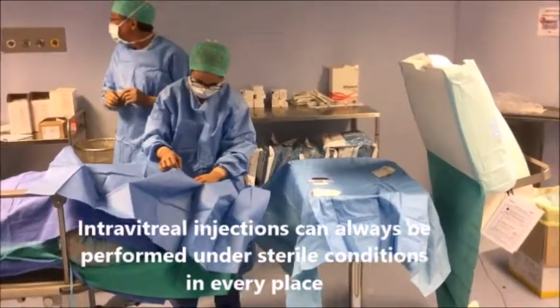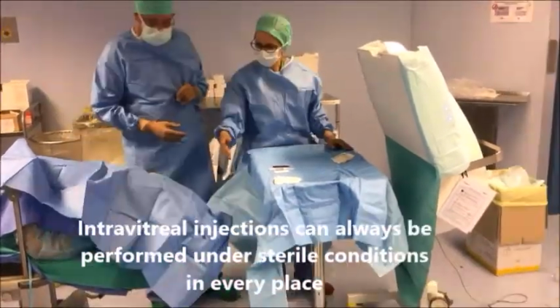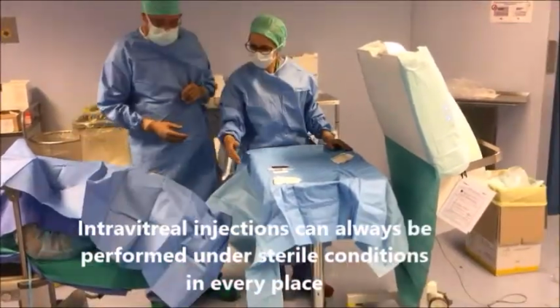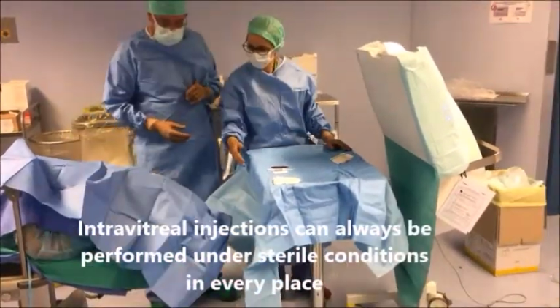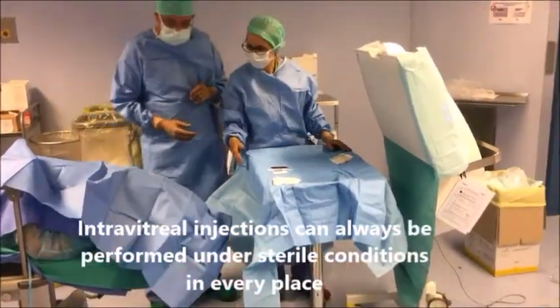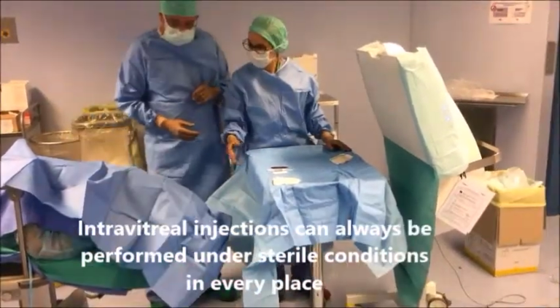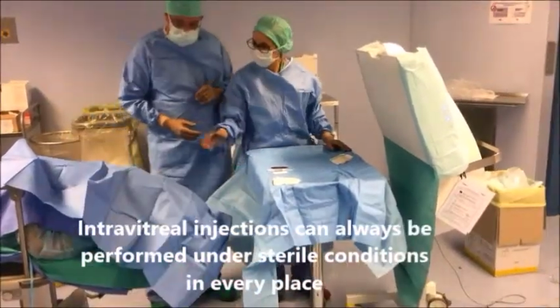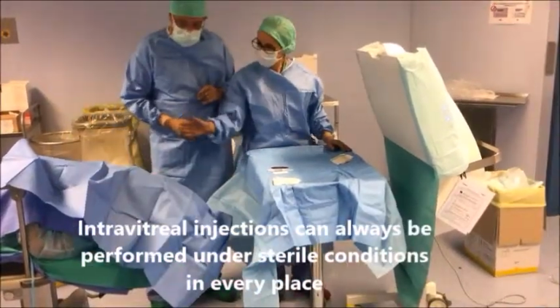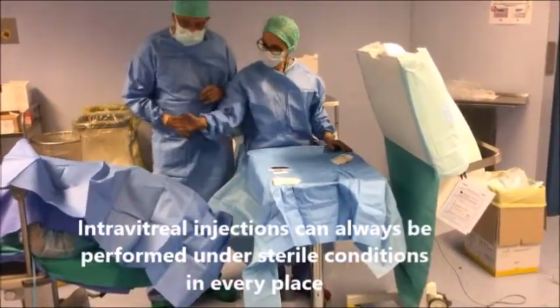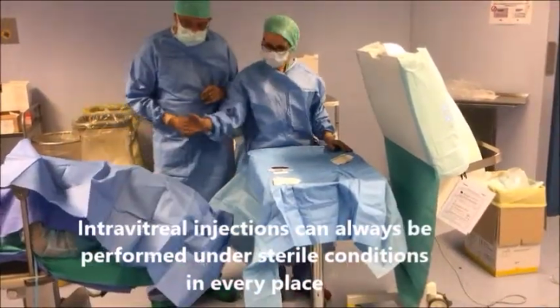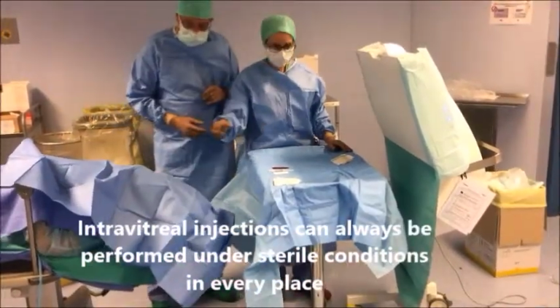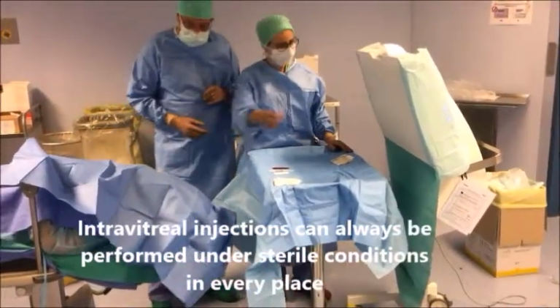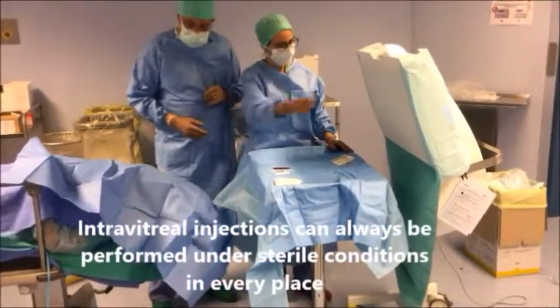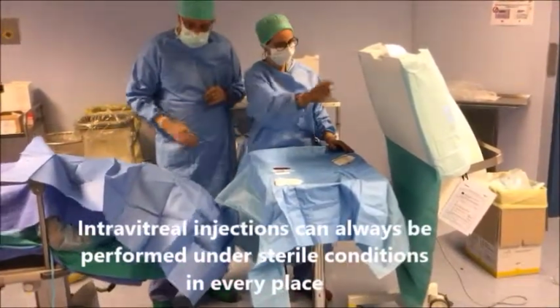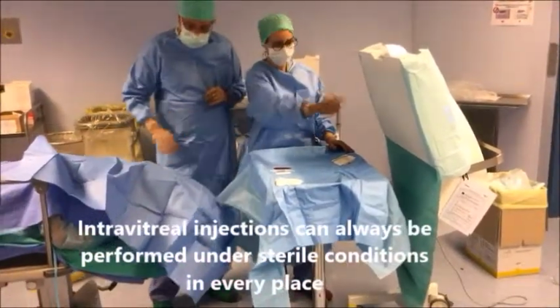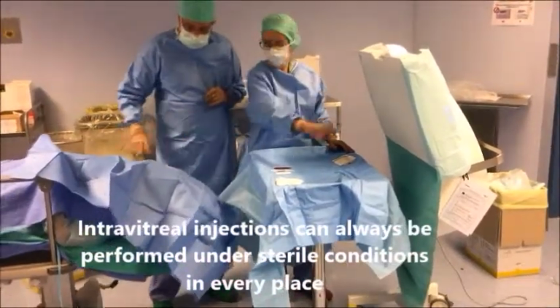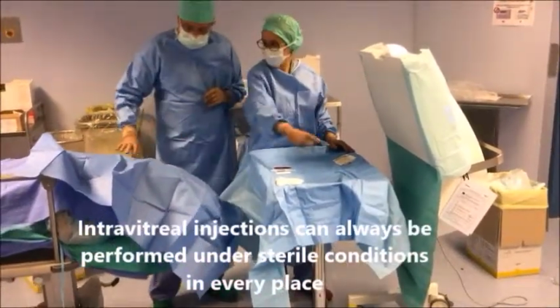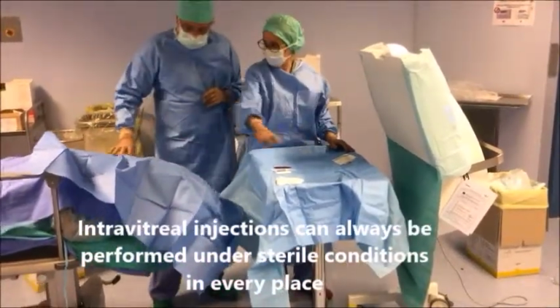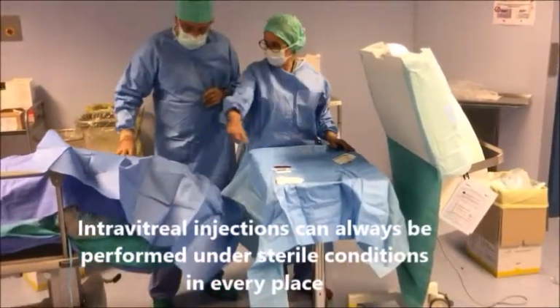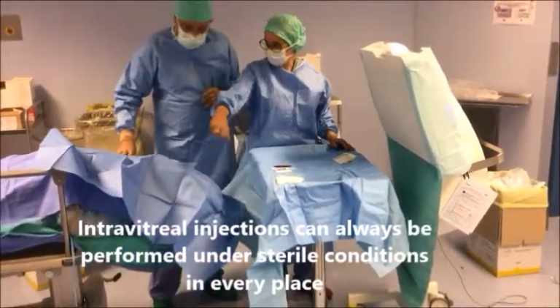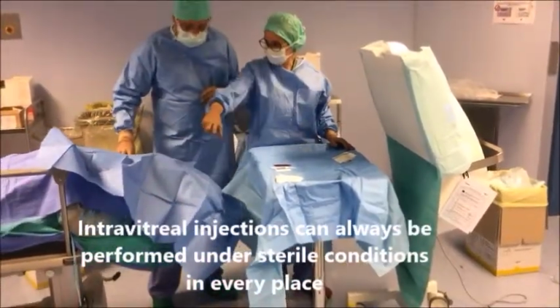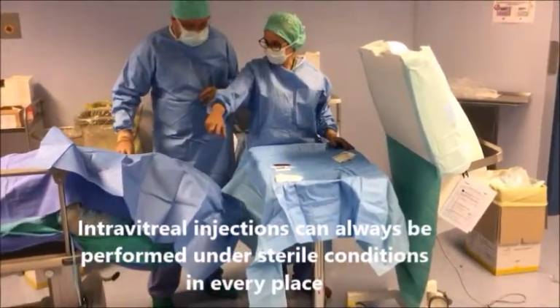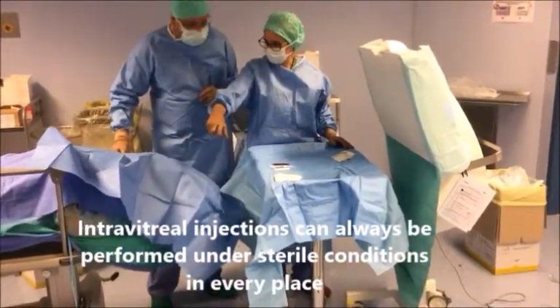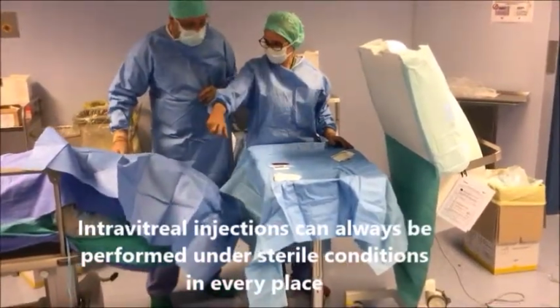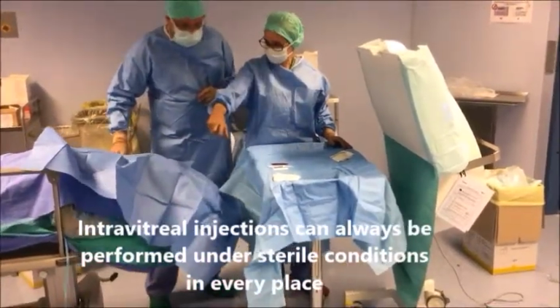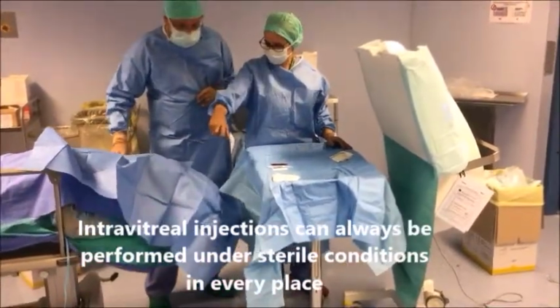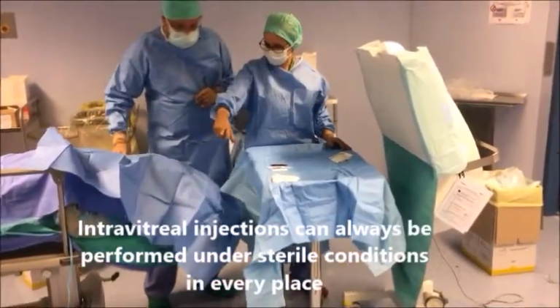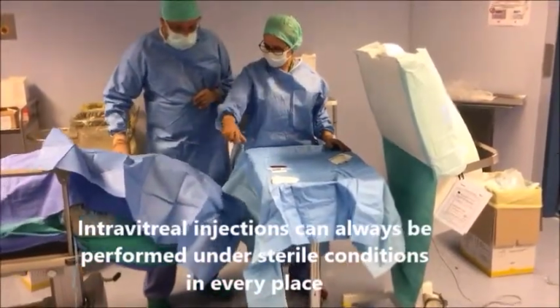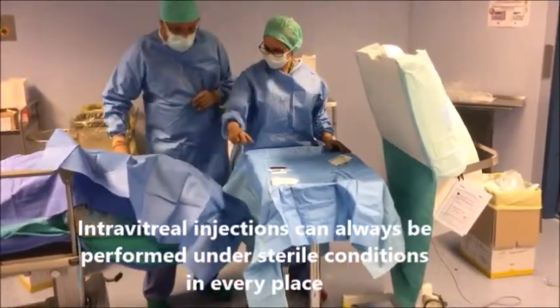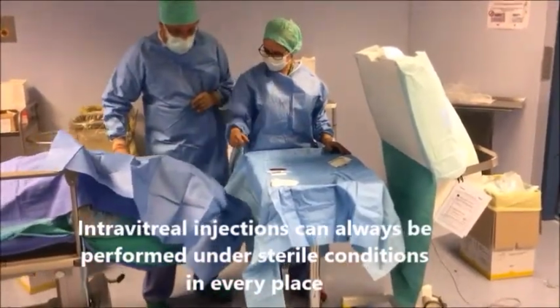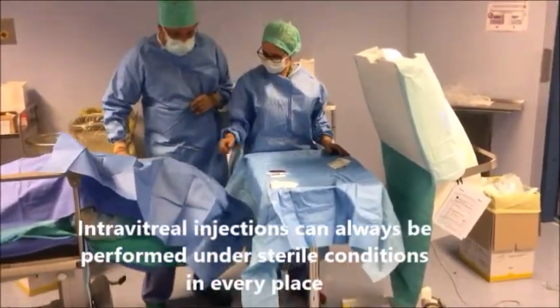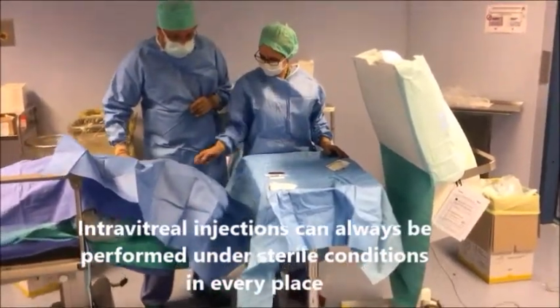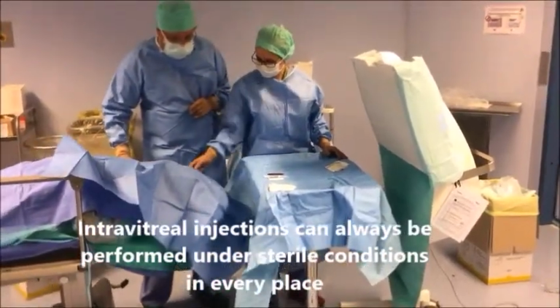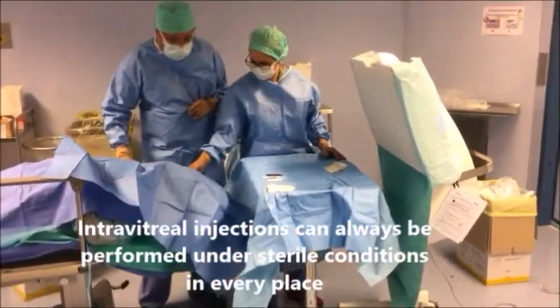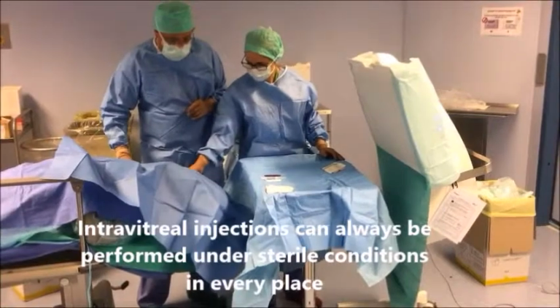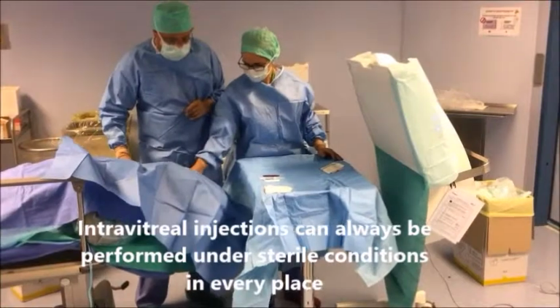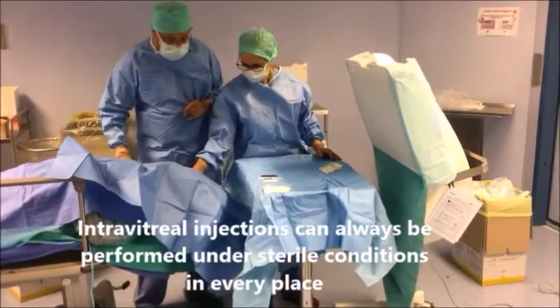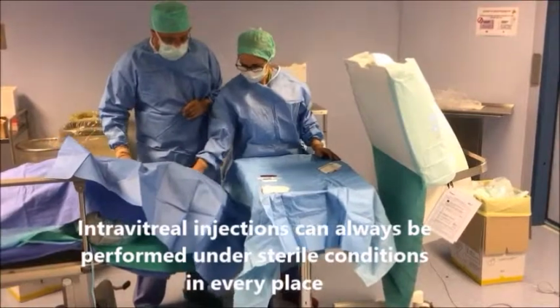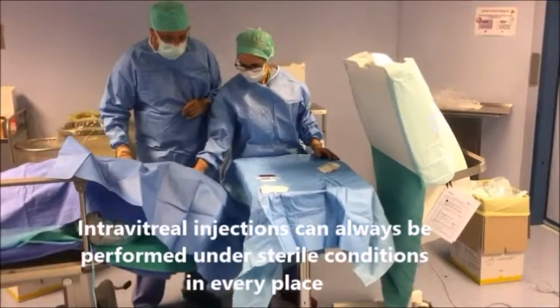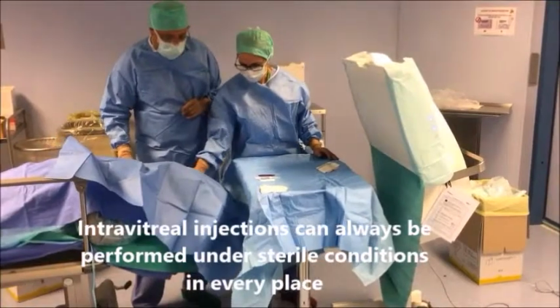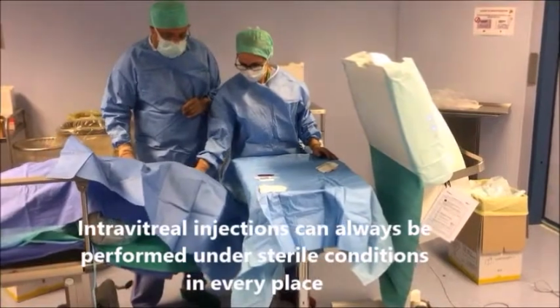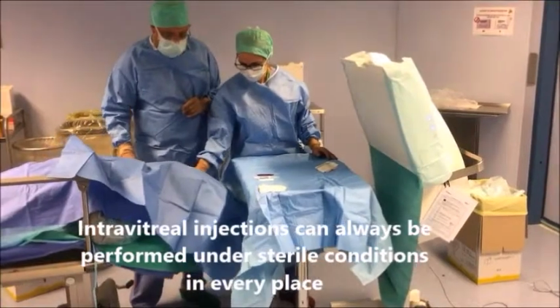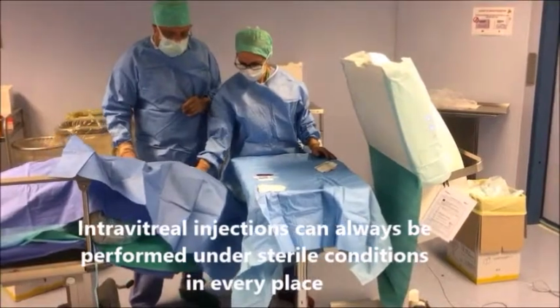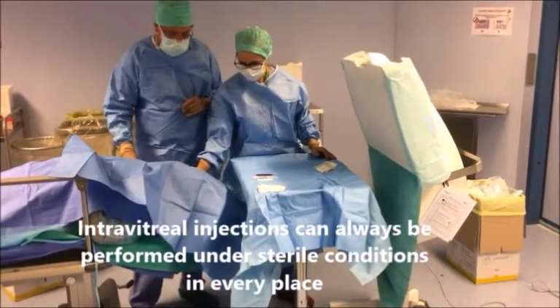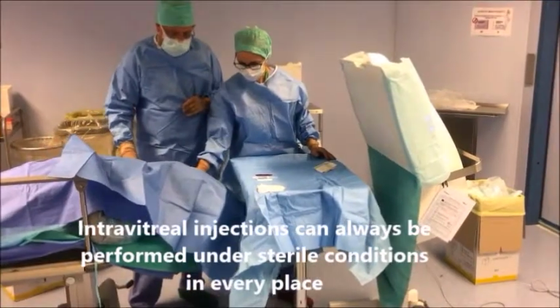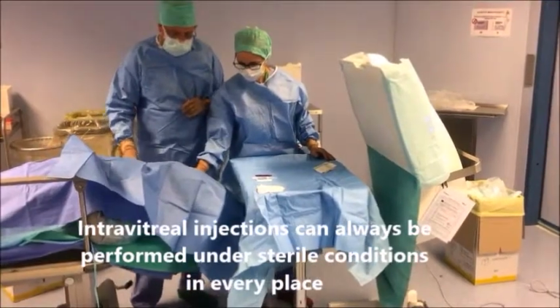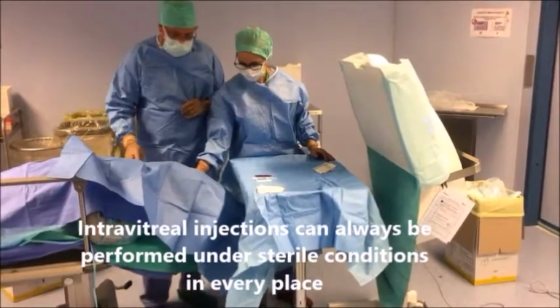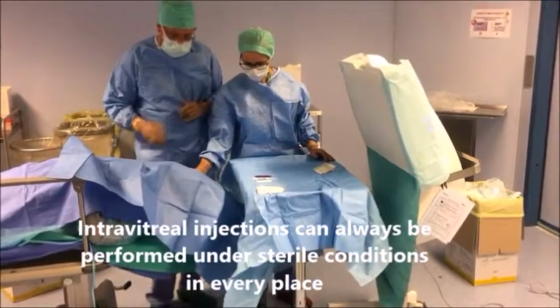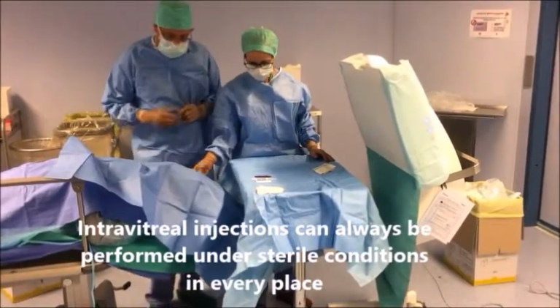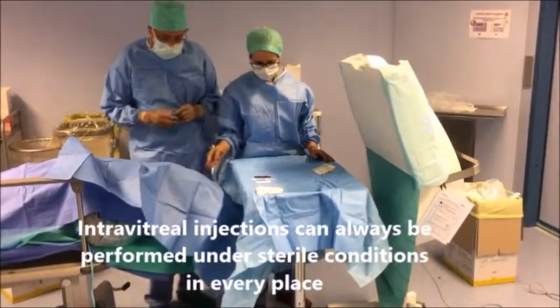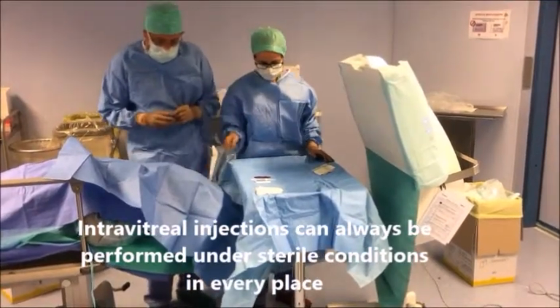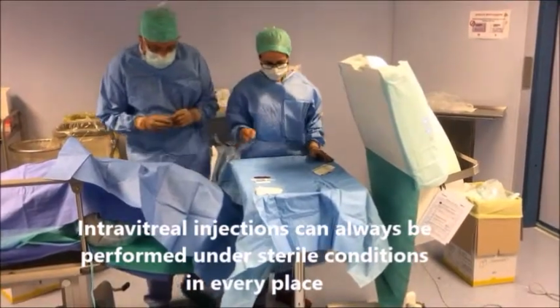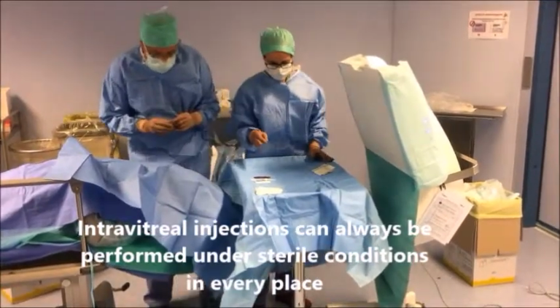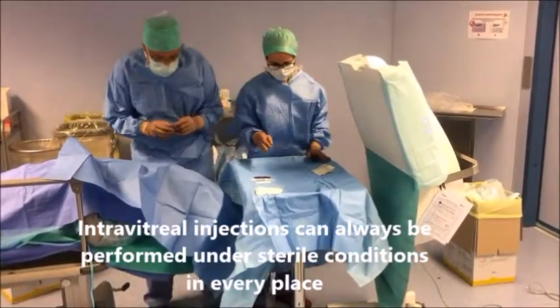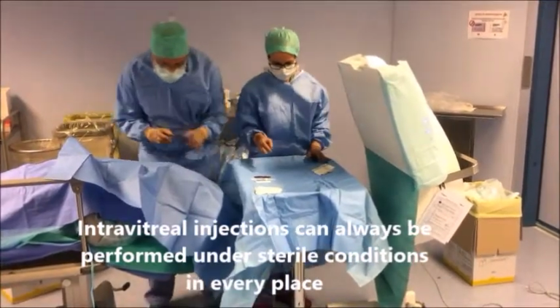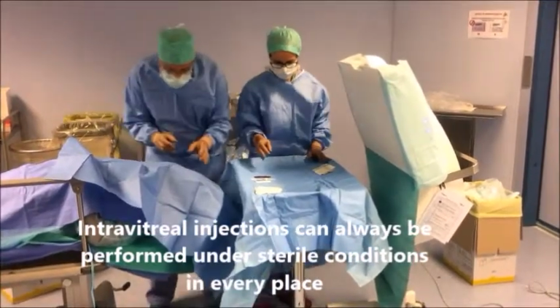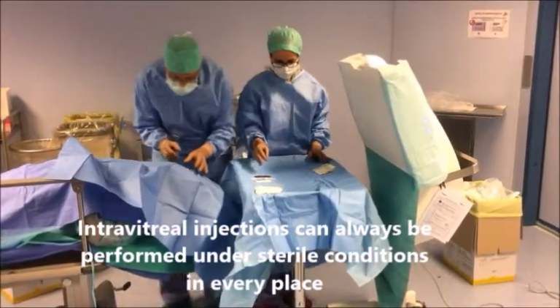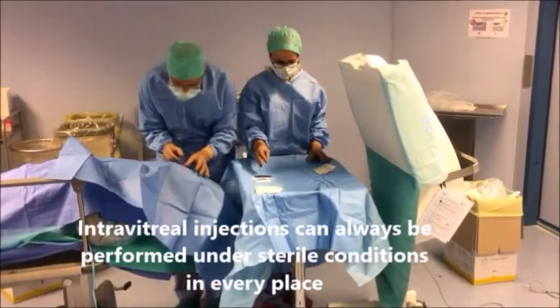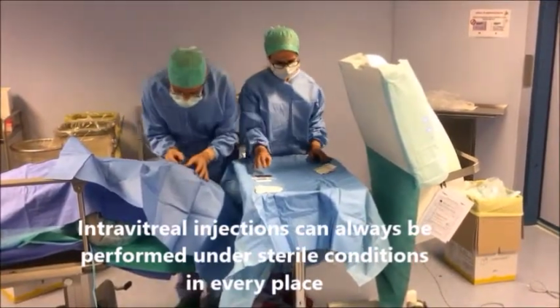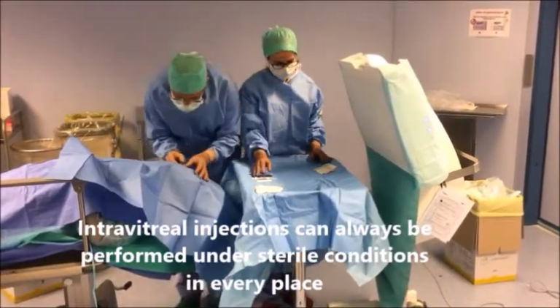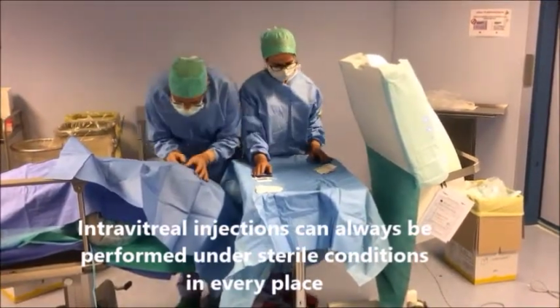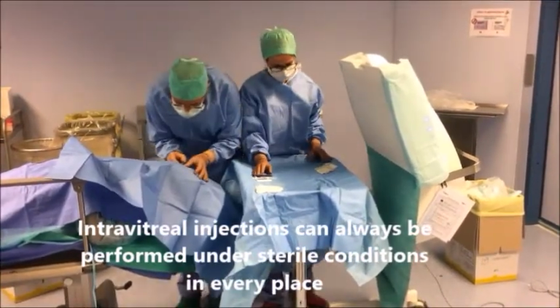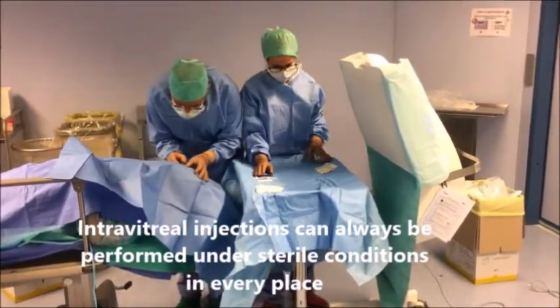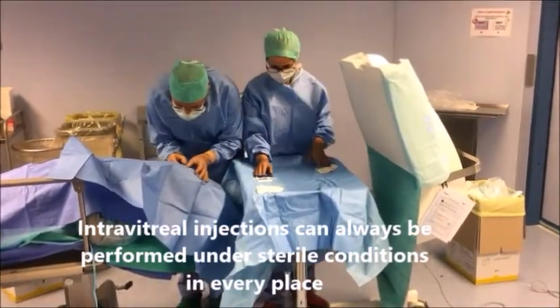Operio focused laminar flow is the ideal solution for ophthalmology and intravitreal injections.